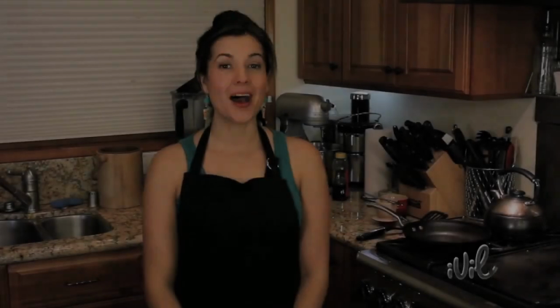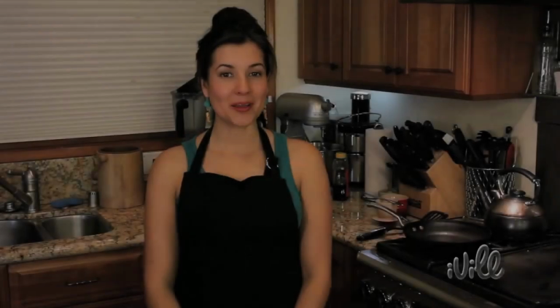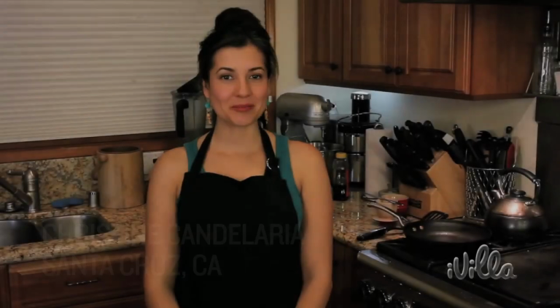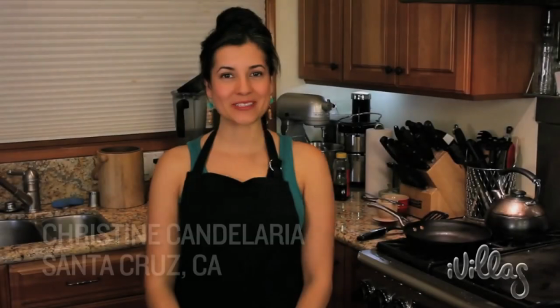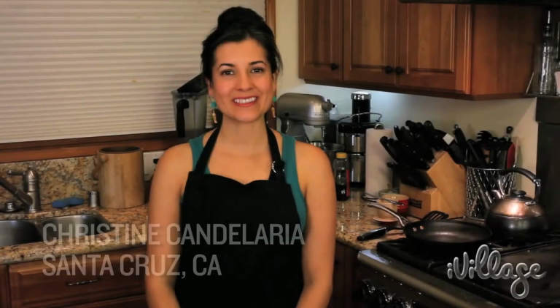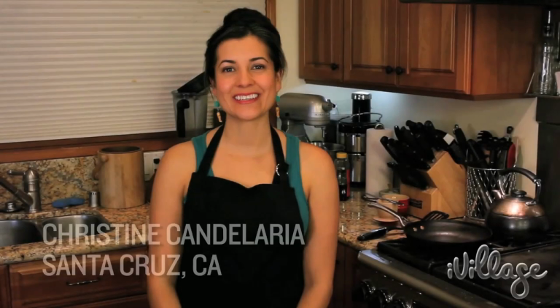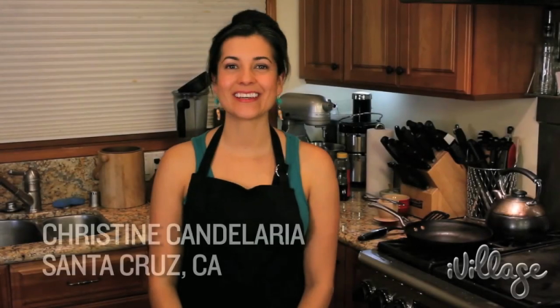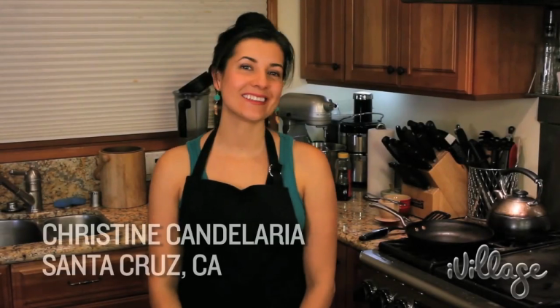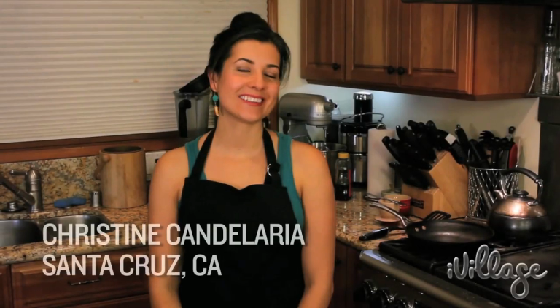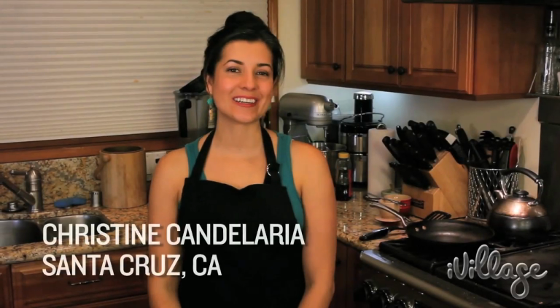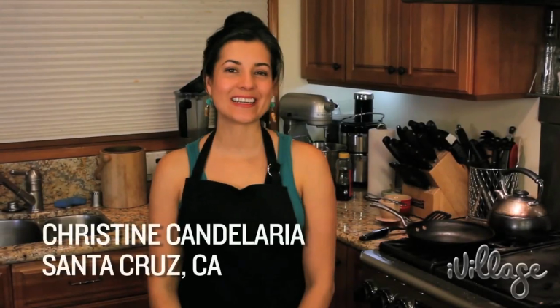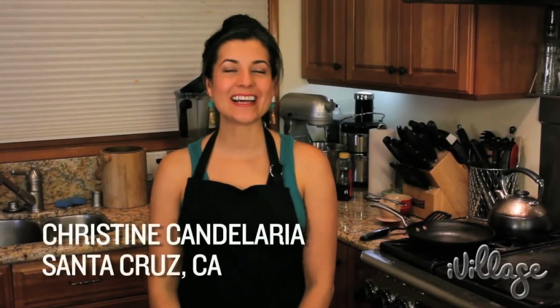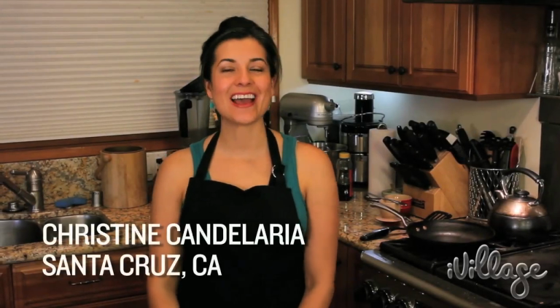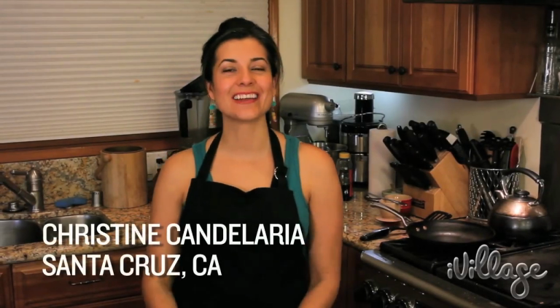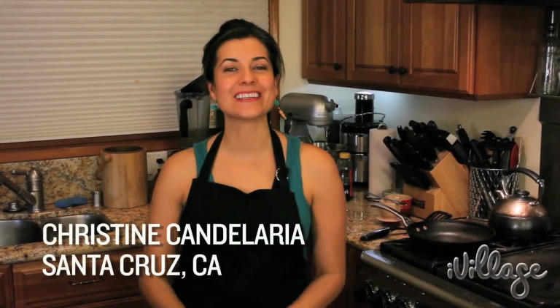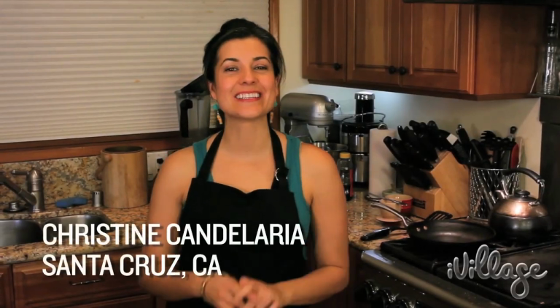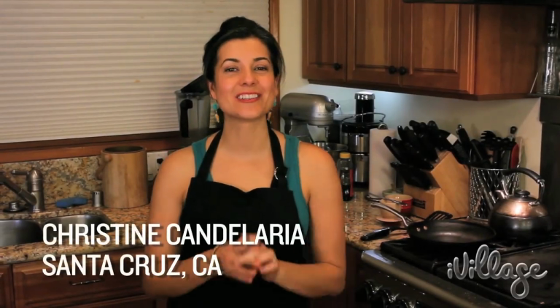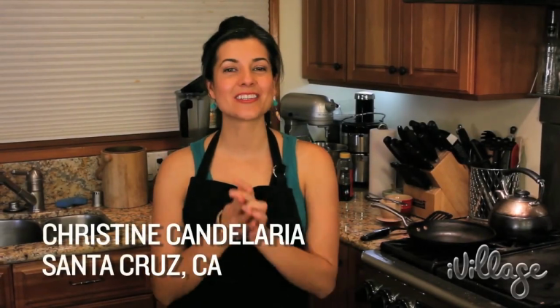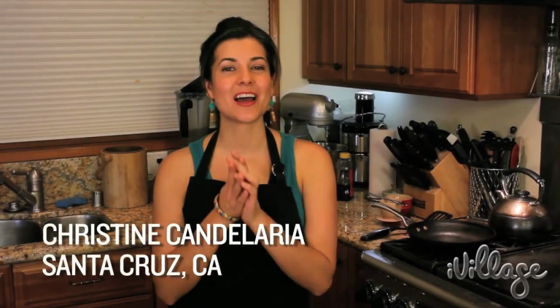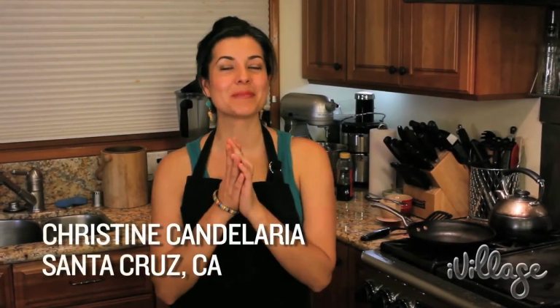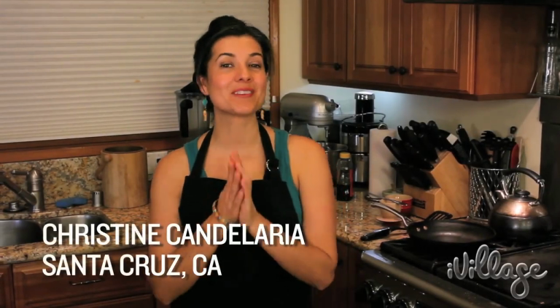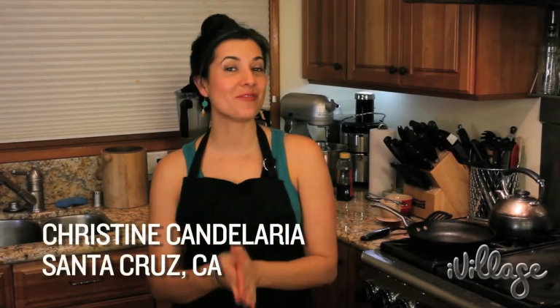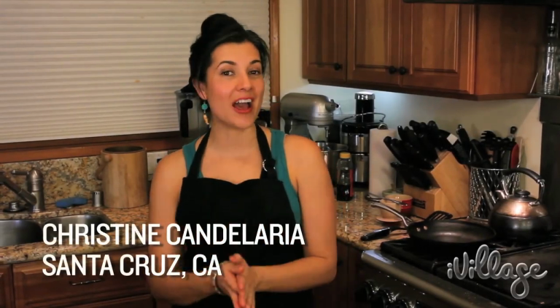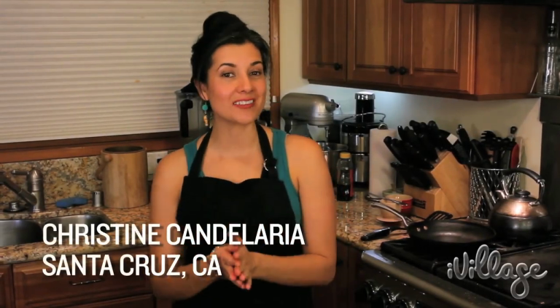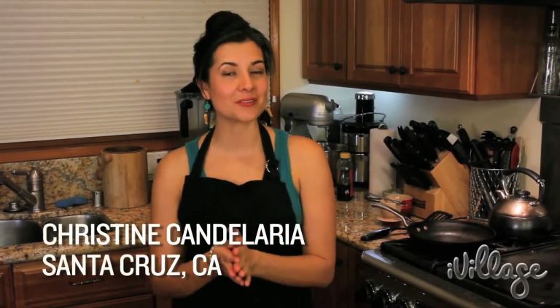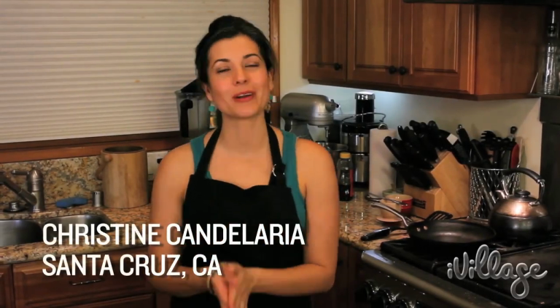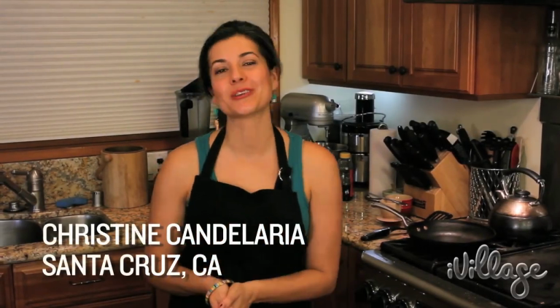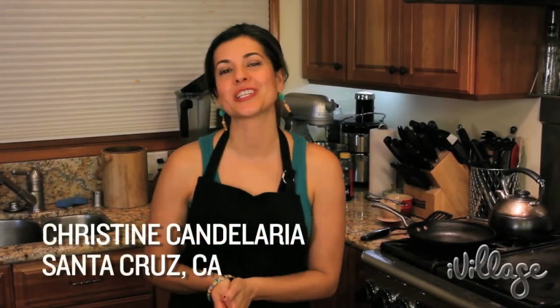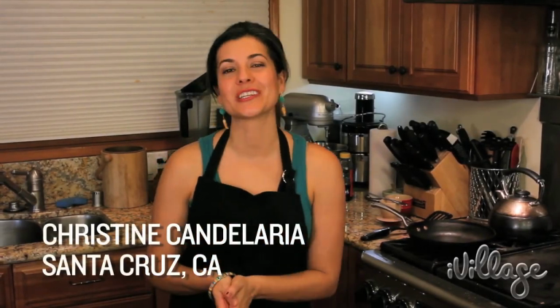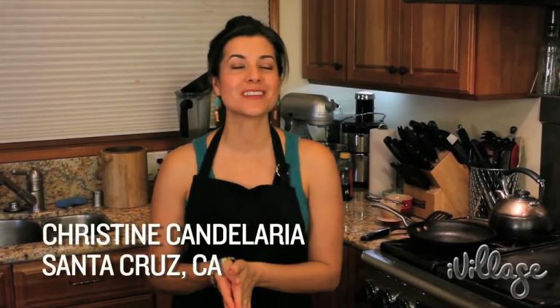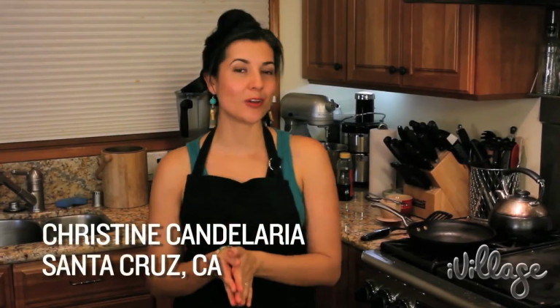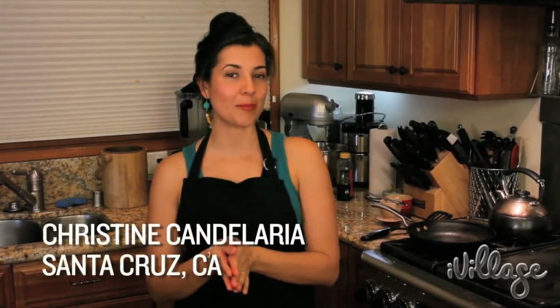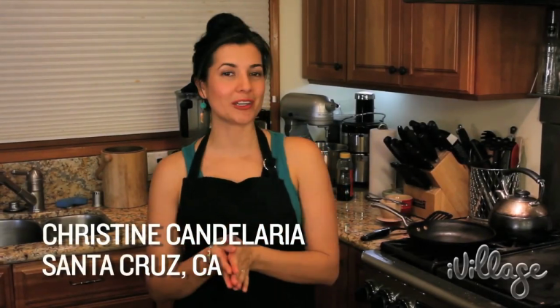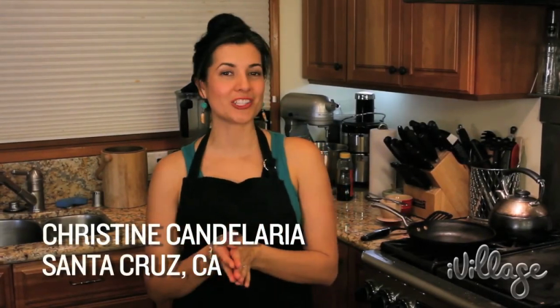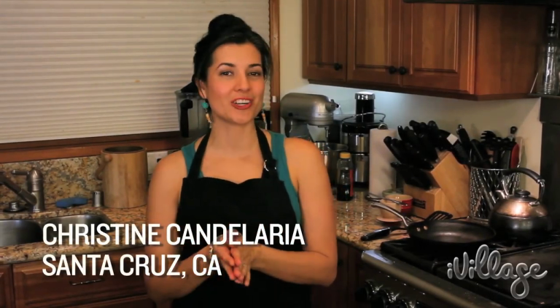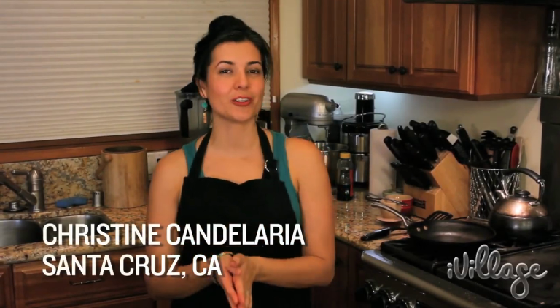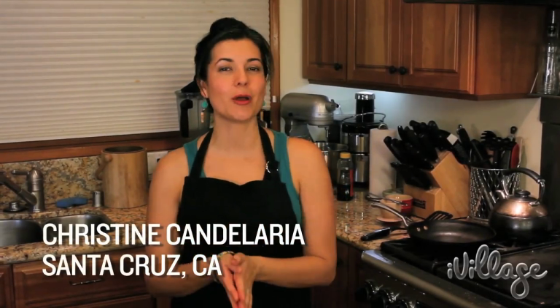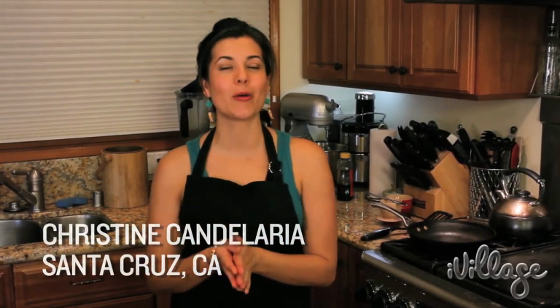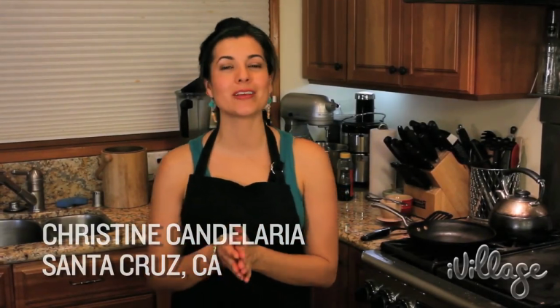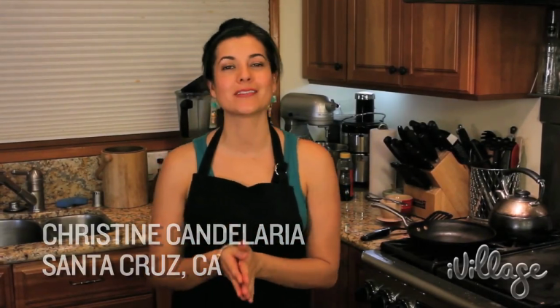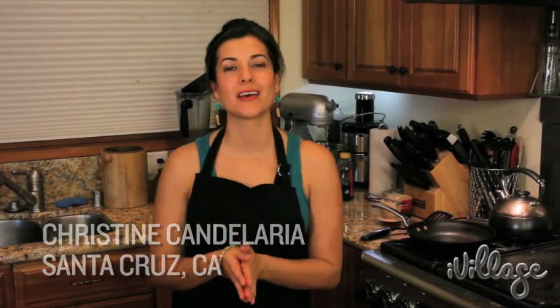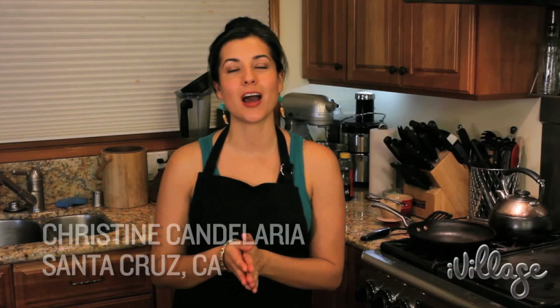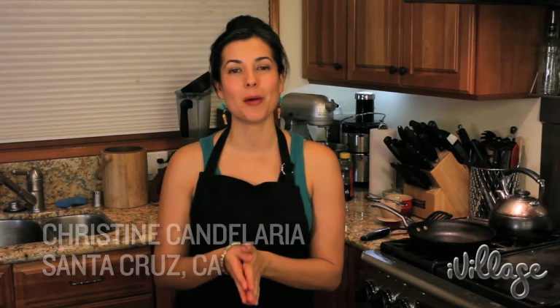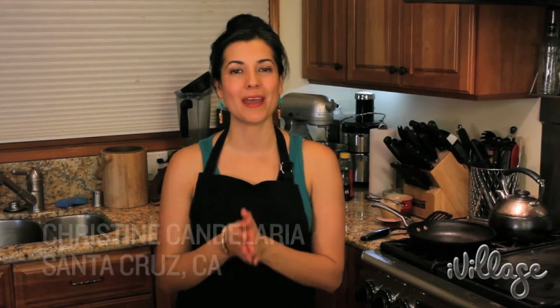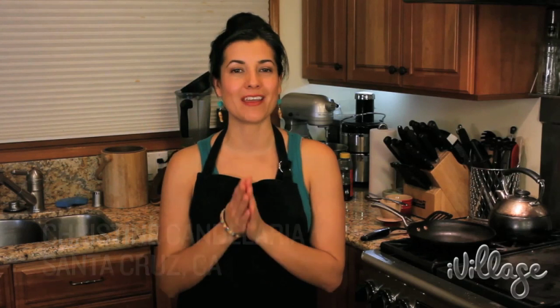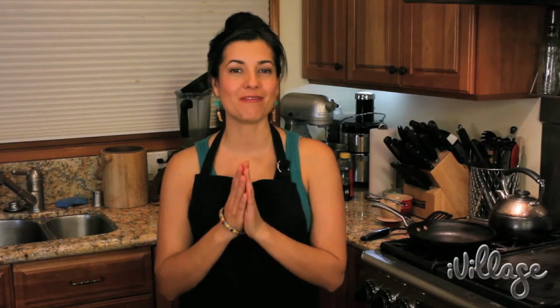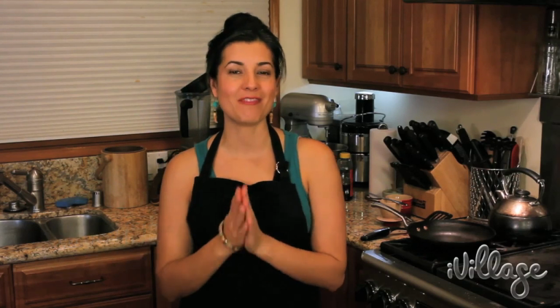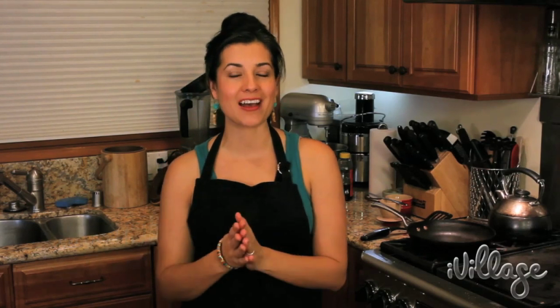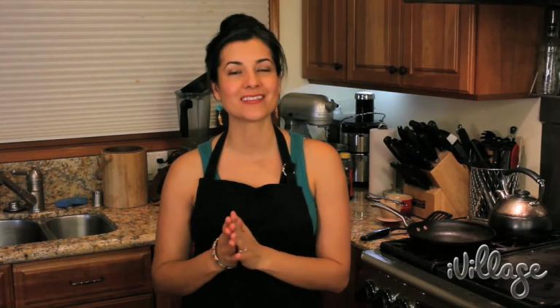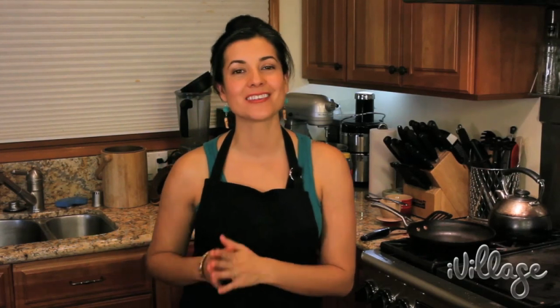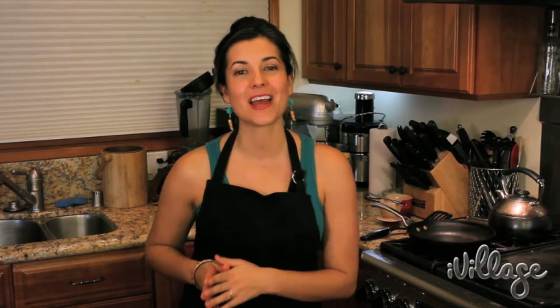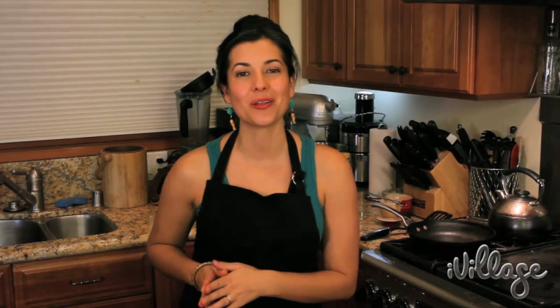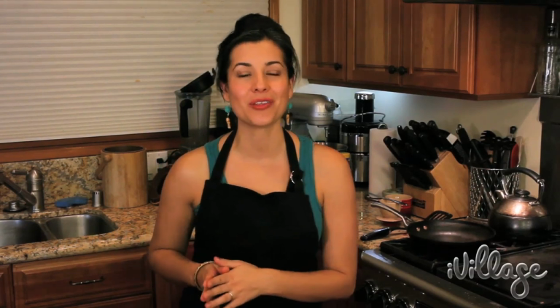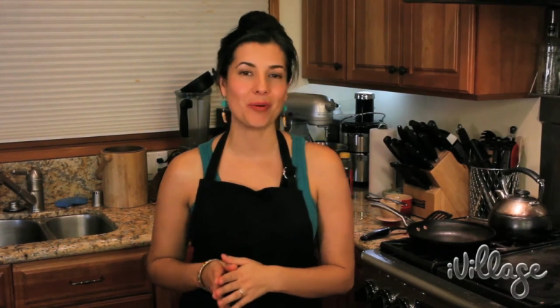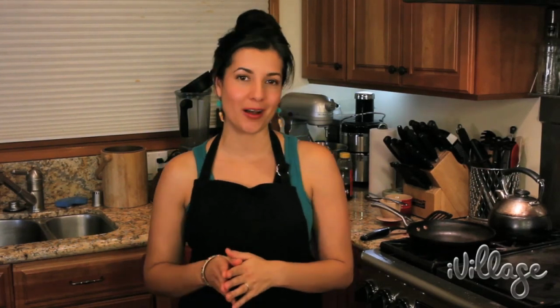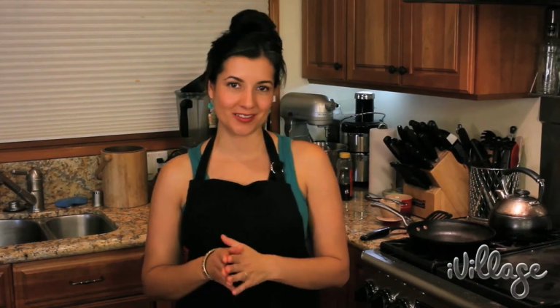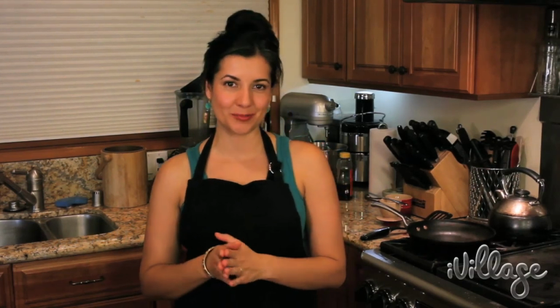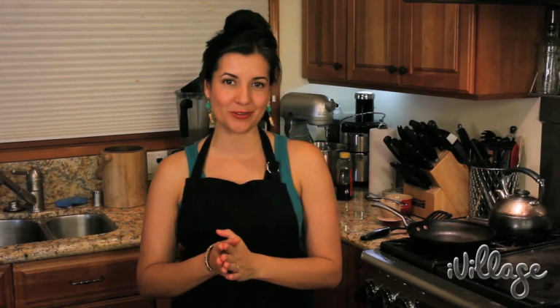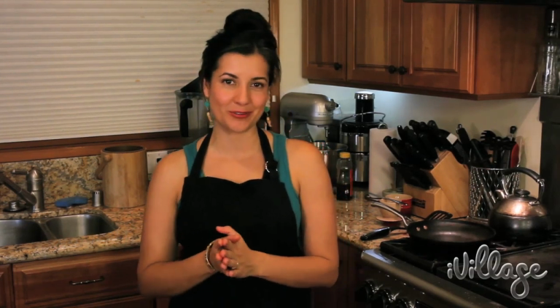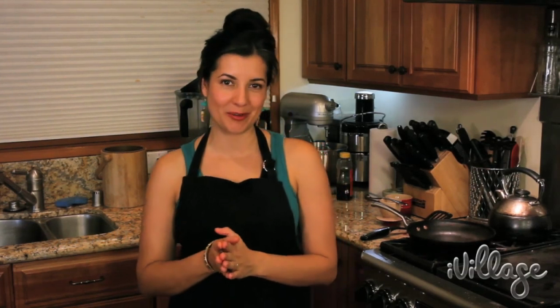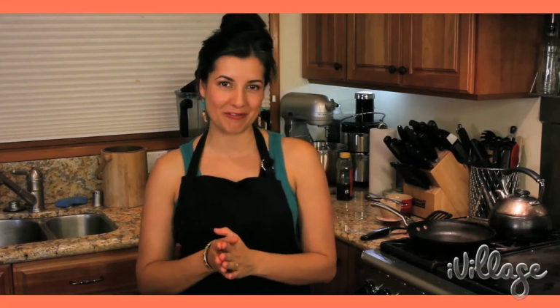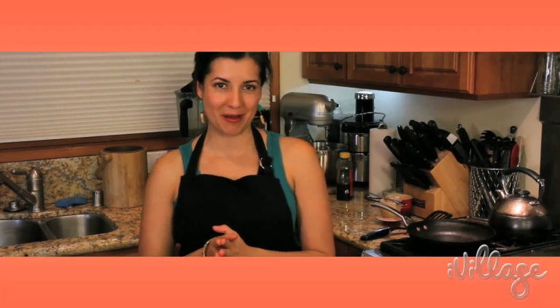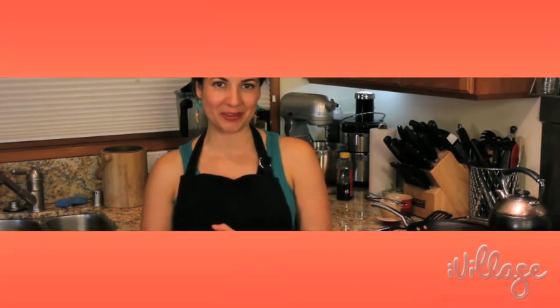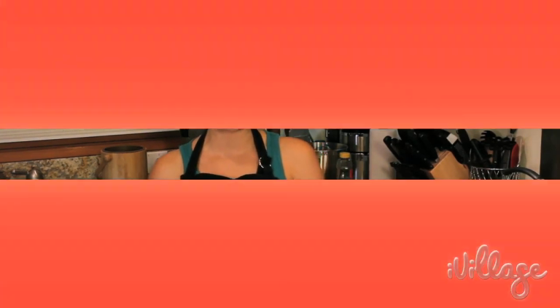Hi, I'm Christine Candelaria and dinner time is fast approaching, so I'm going to show you how I set up a fast and healthy pasta bar for my family.